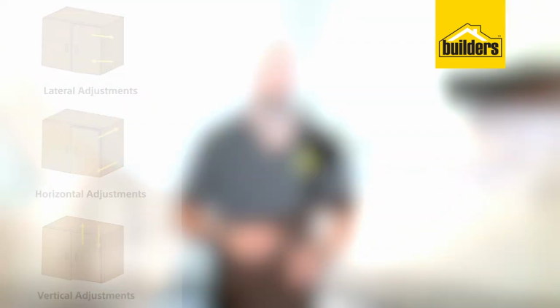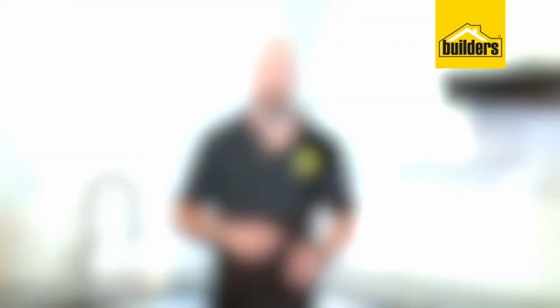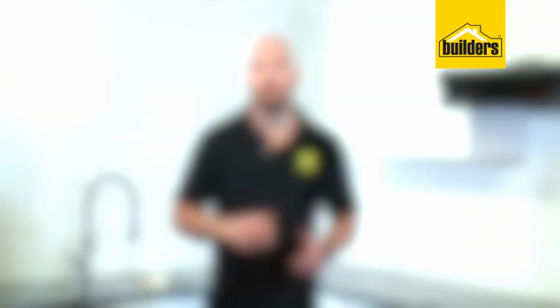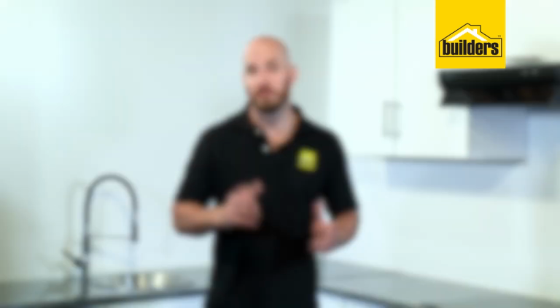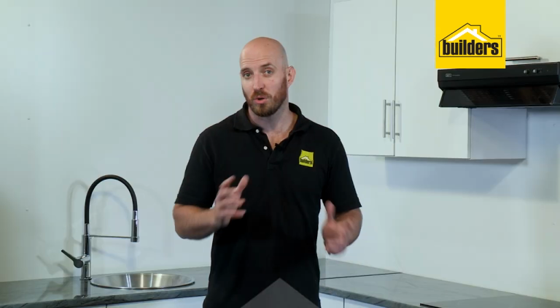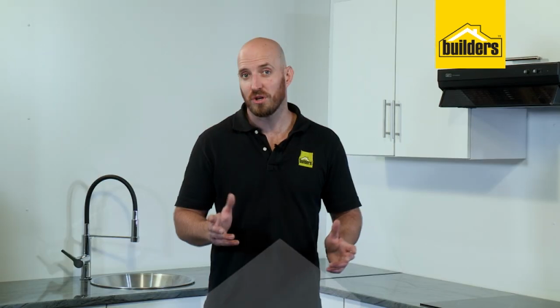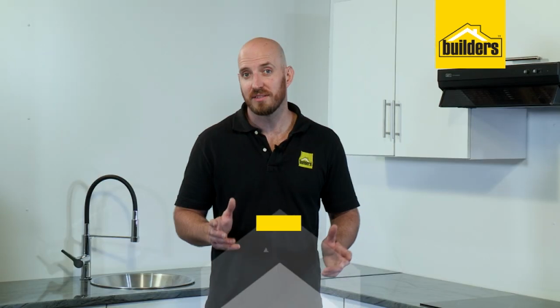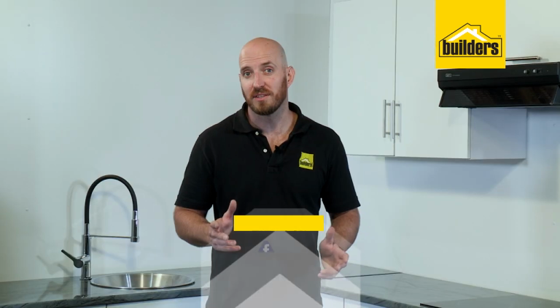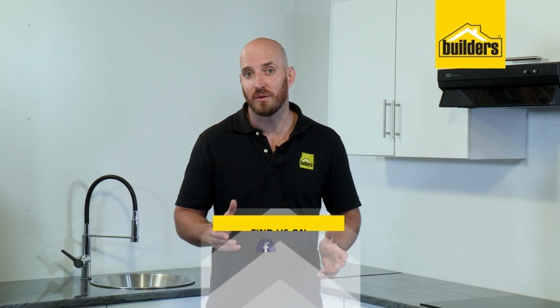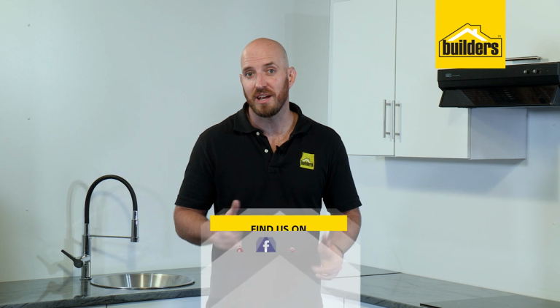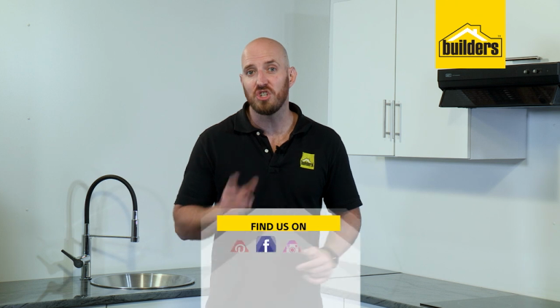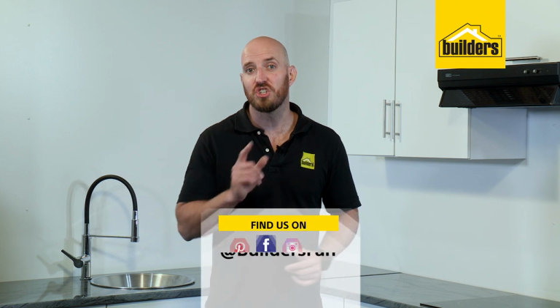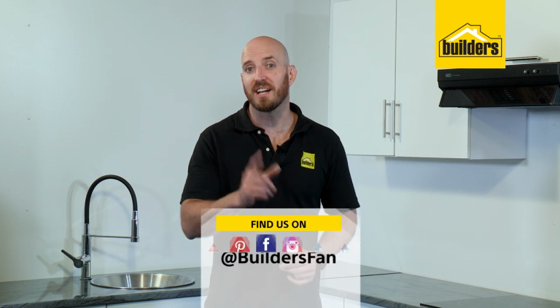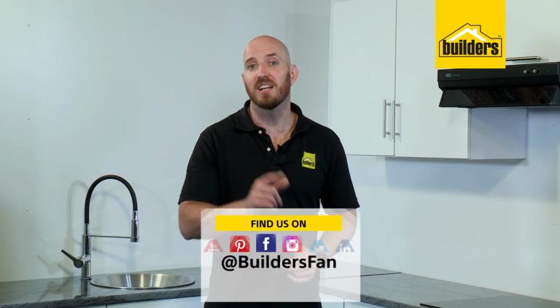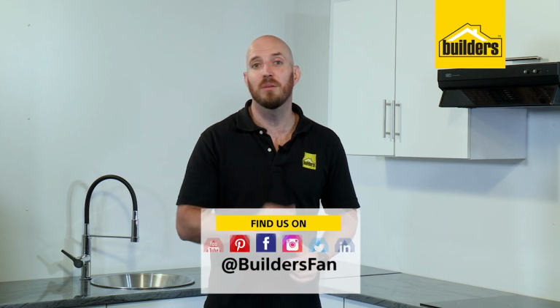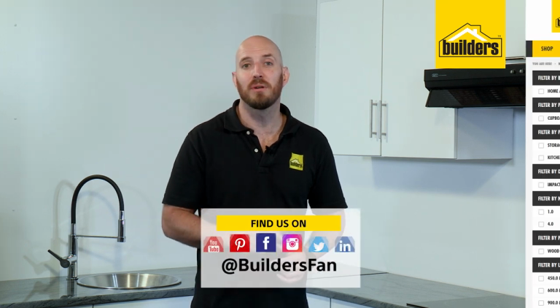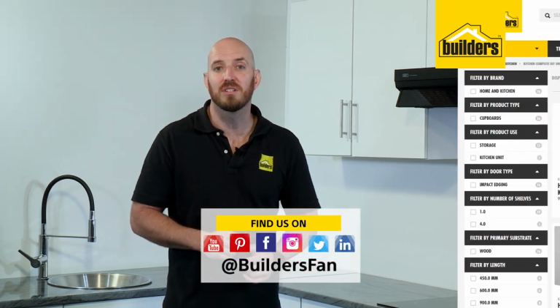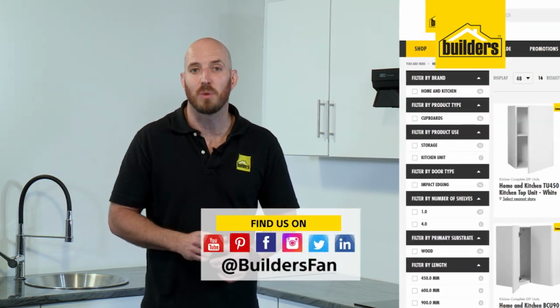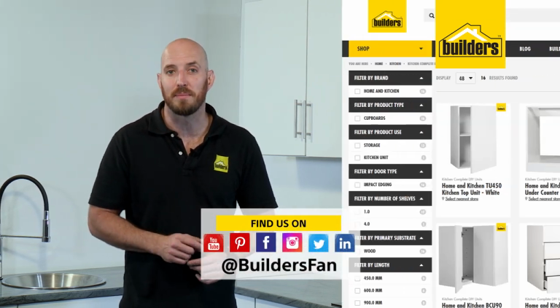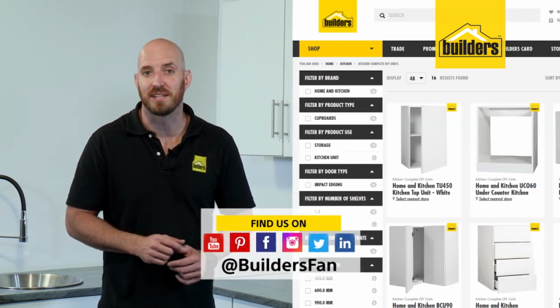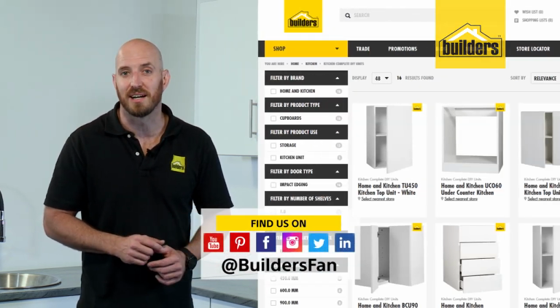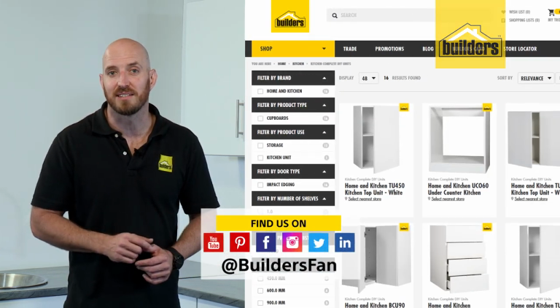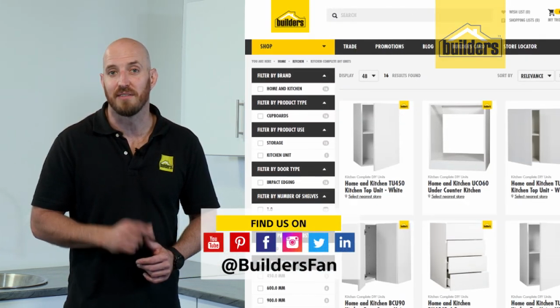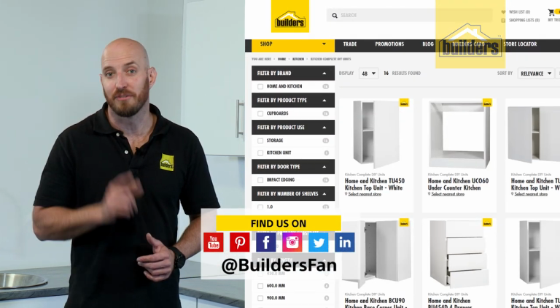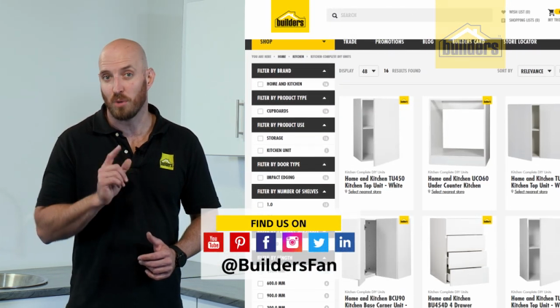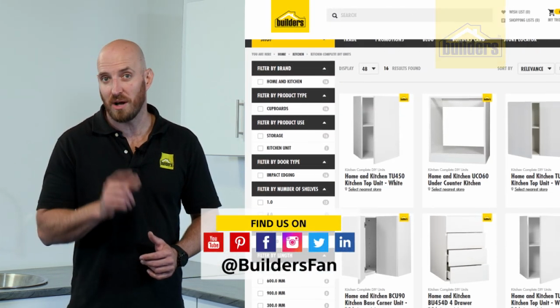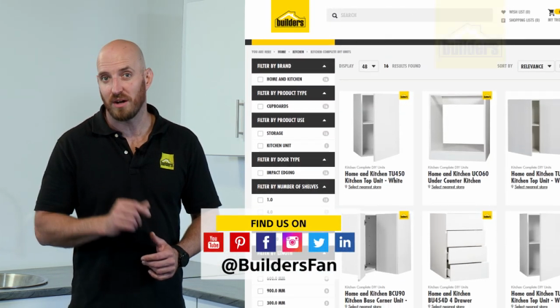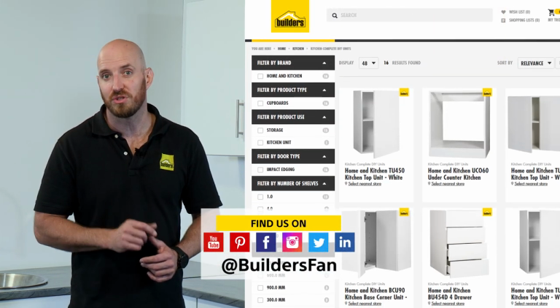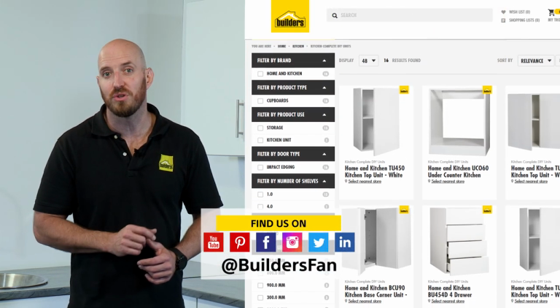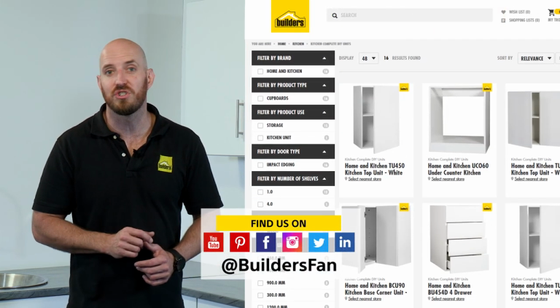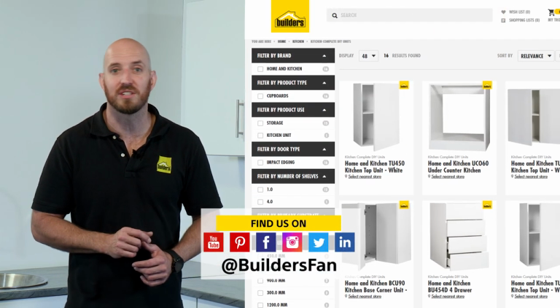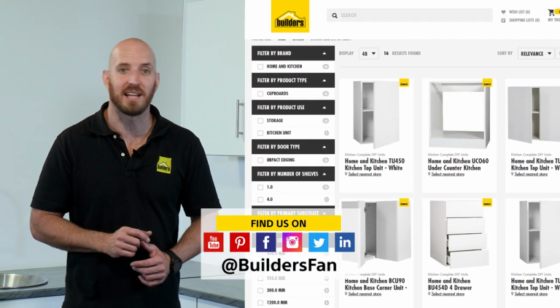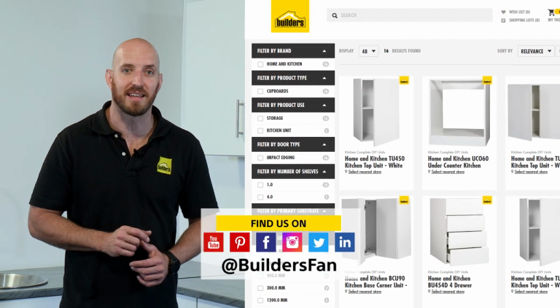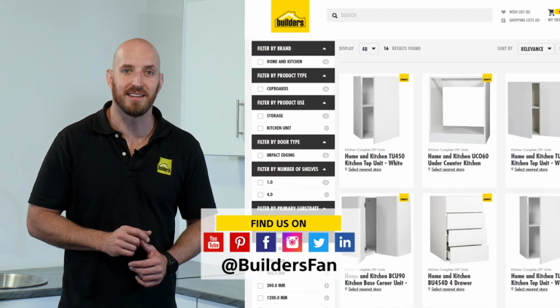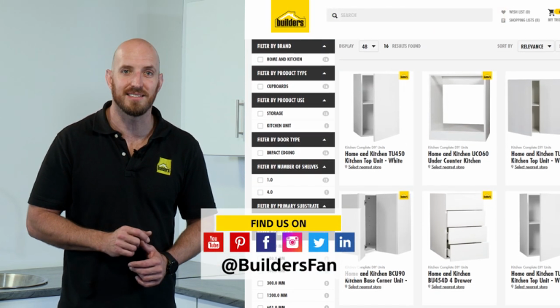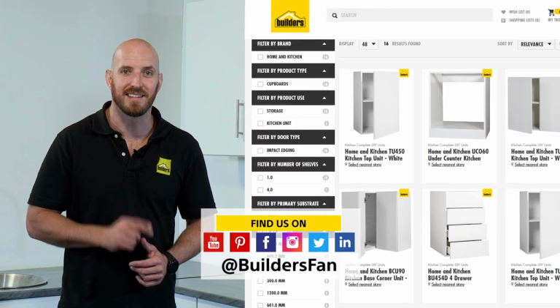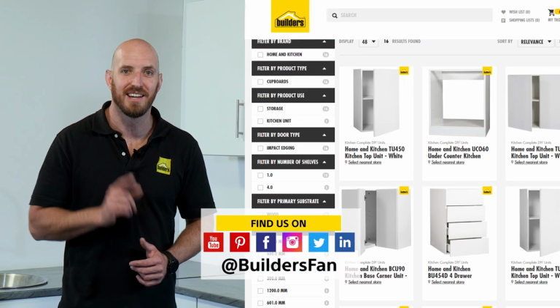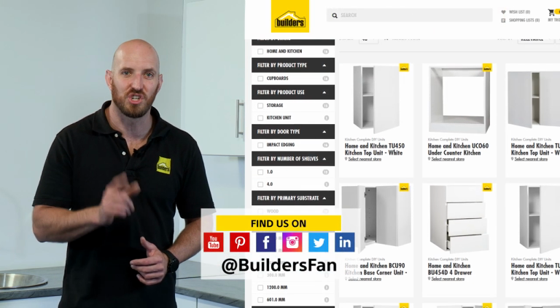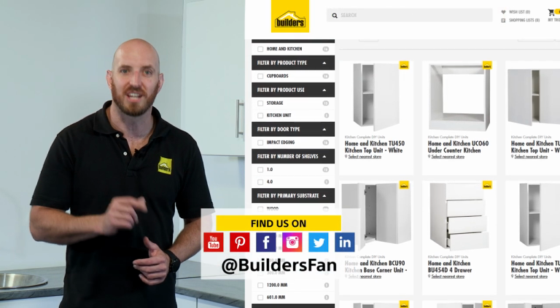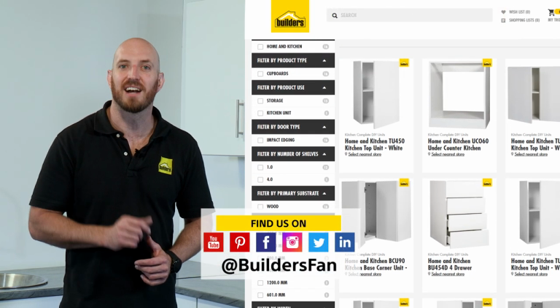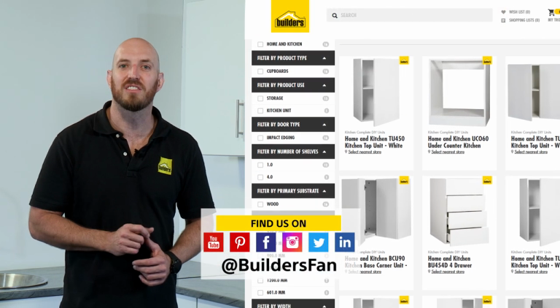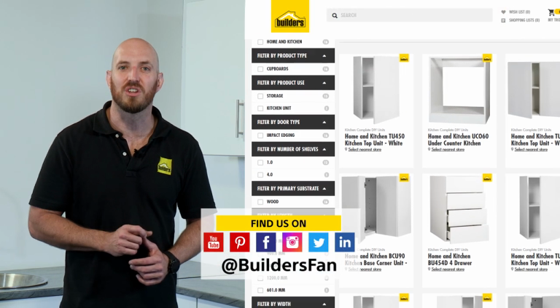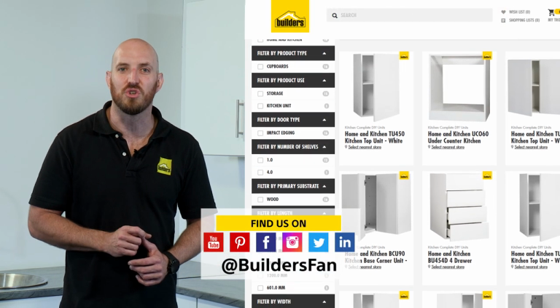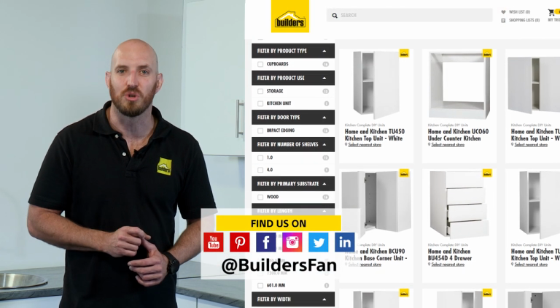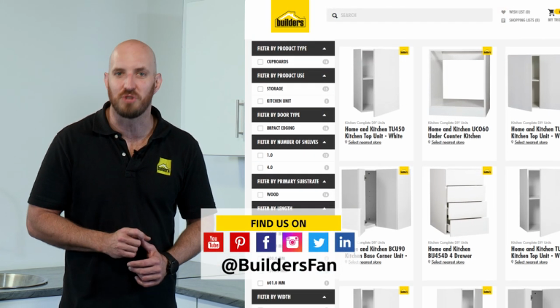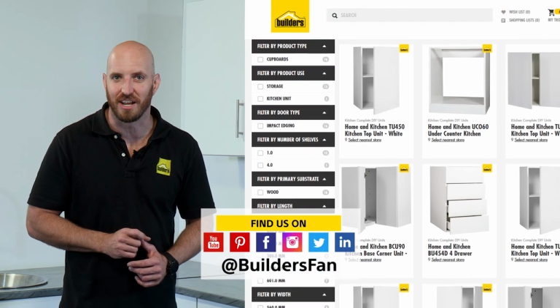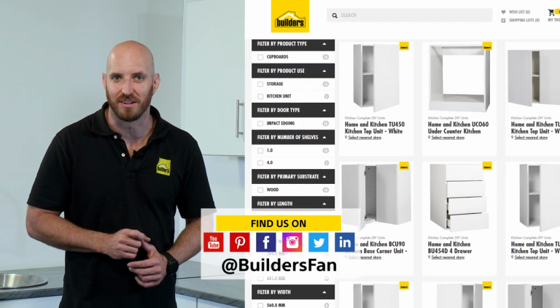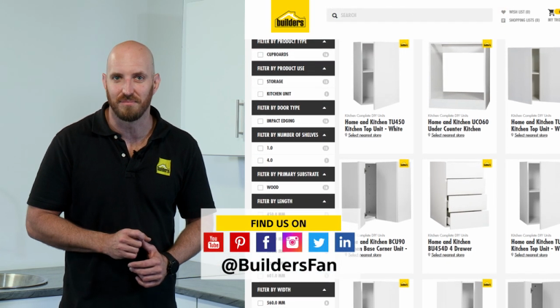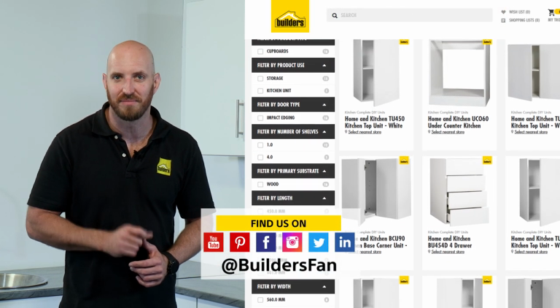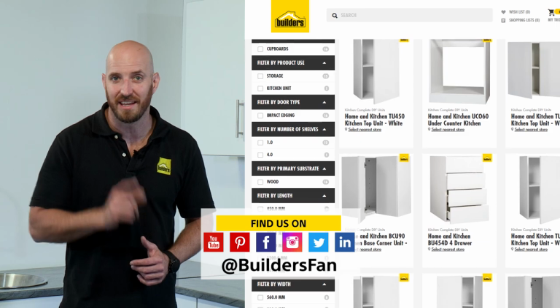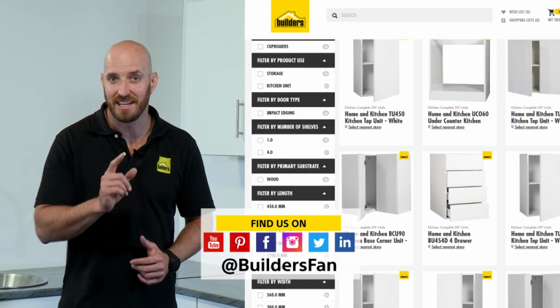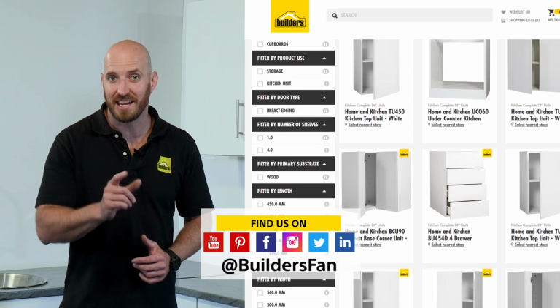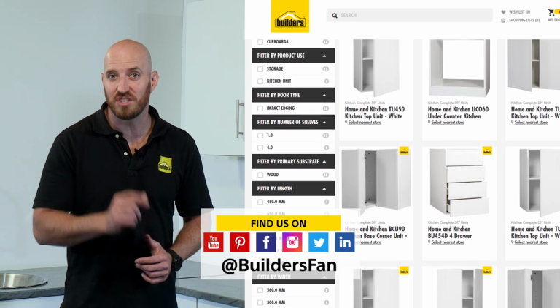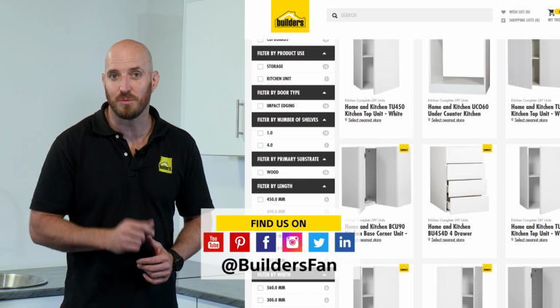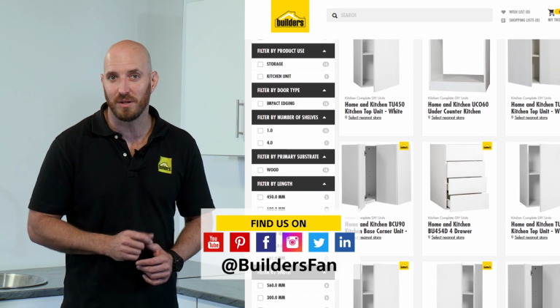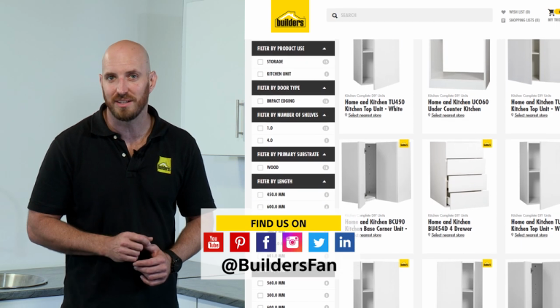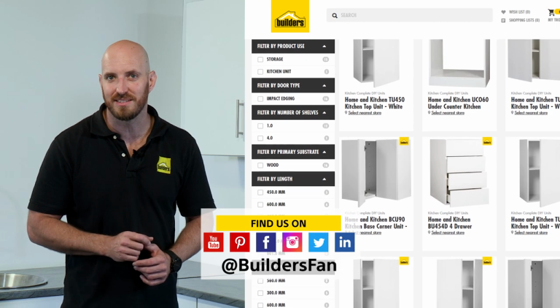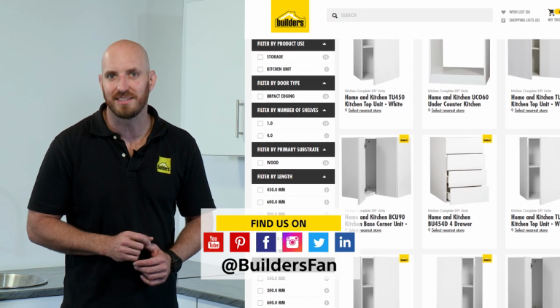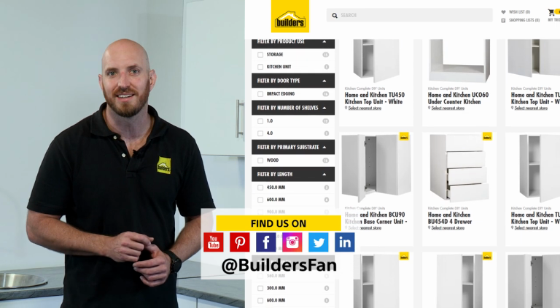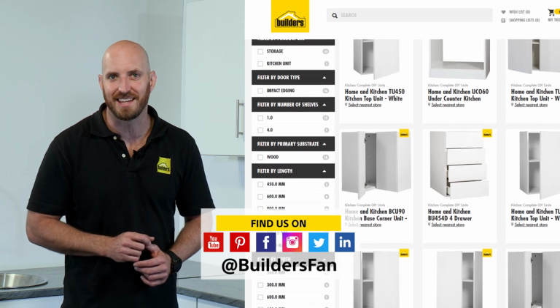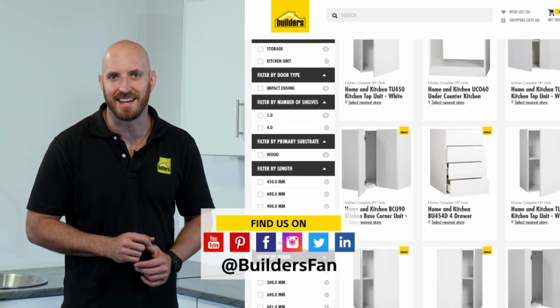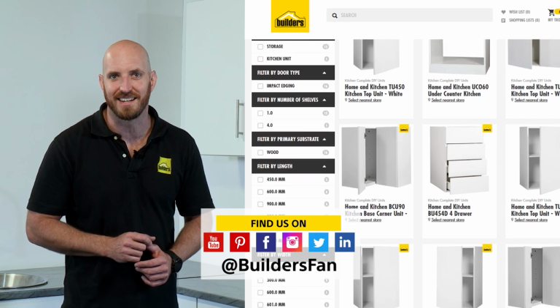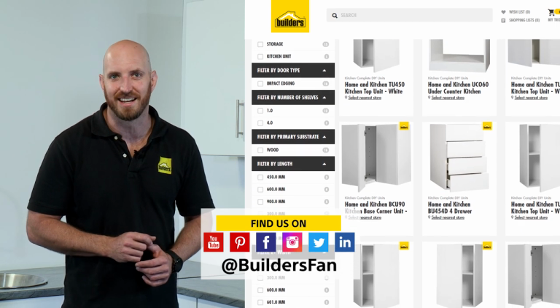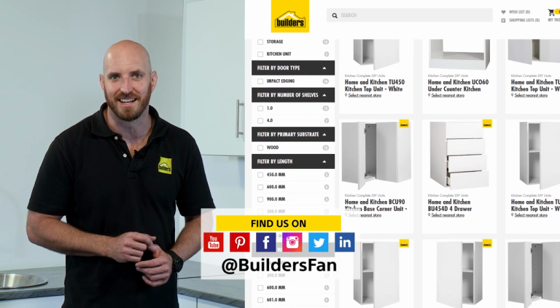For more units in the range check out the Builders website, and for more how-to's just like this check out the YouTube channel. Get to Builders, get it done.